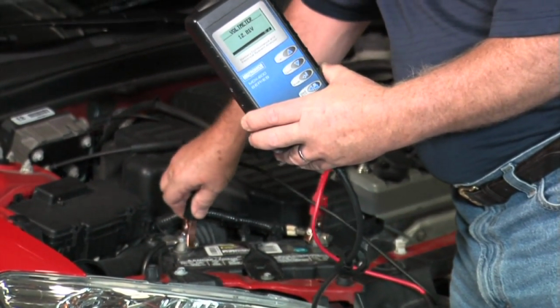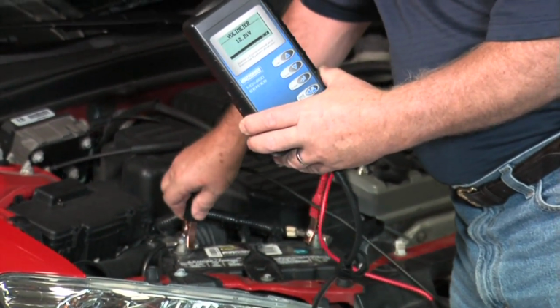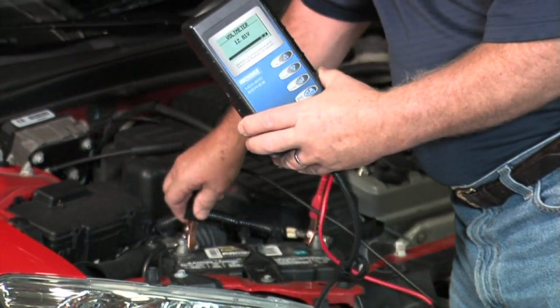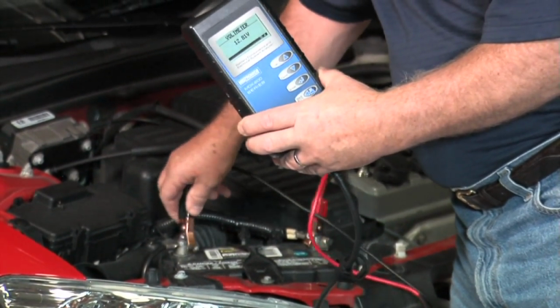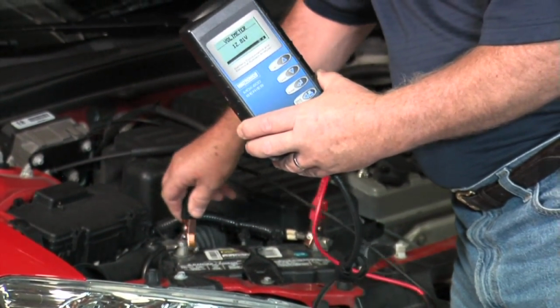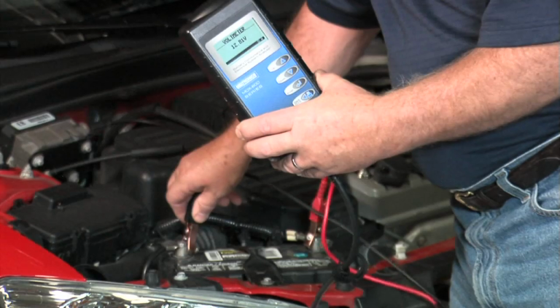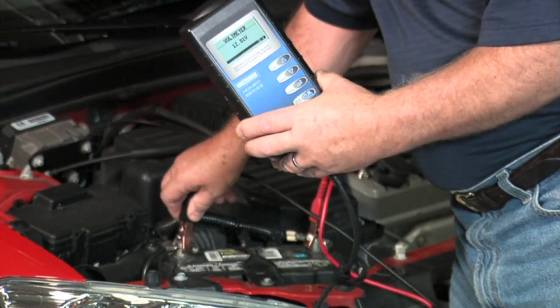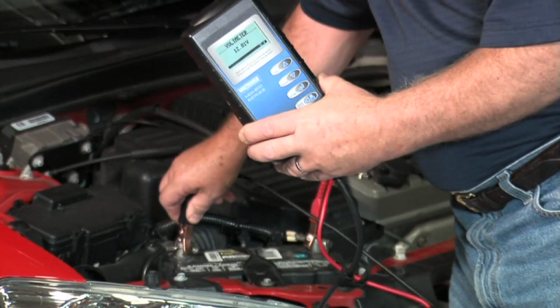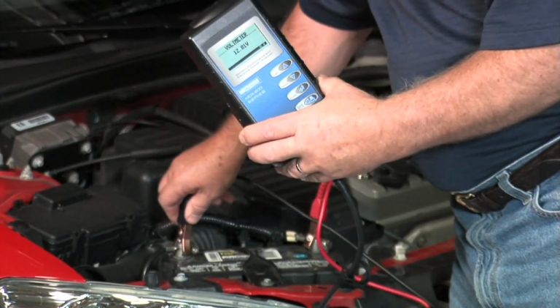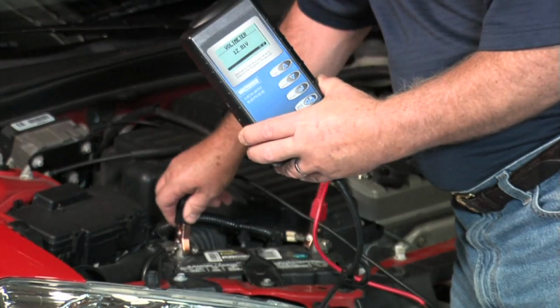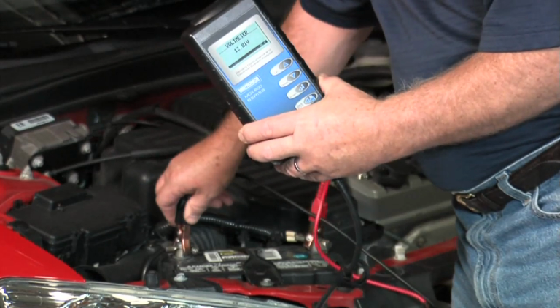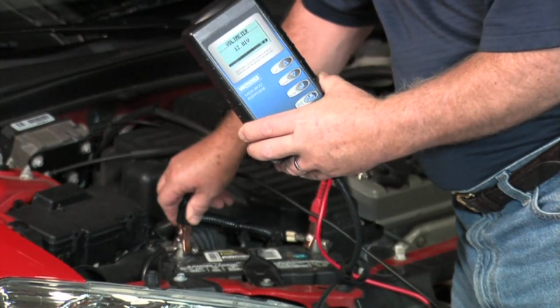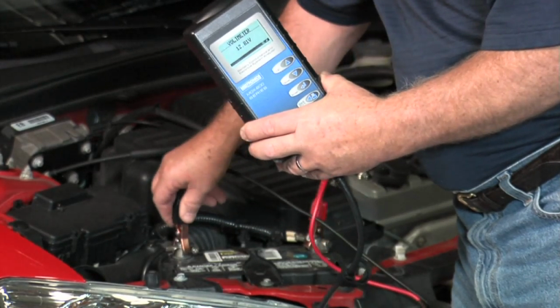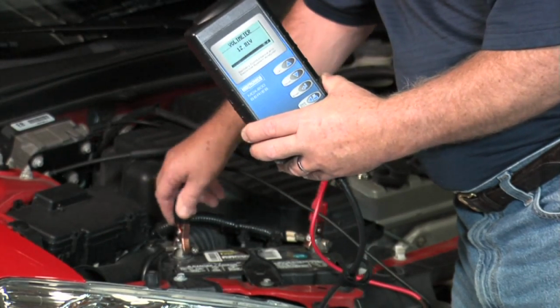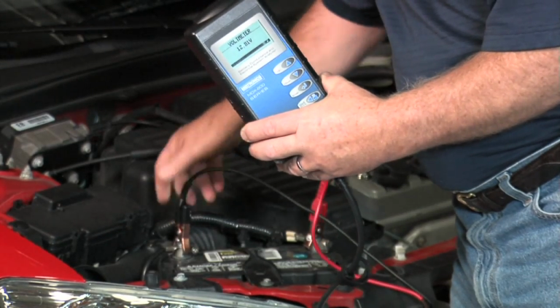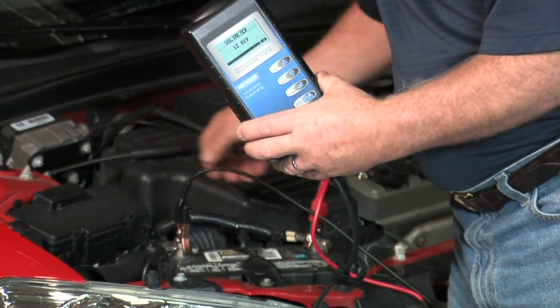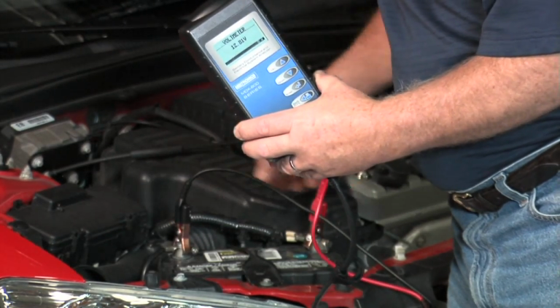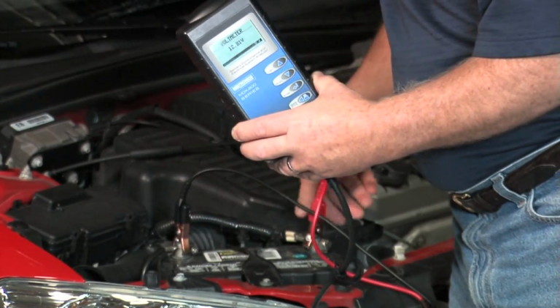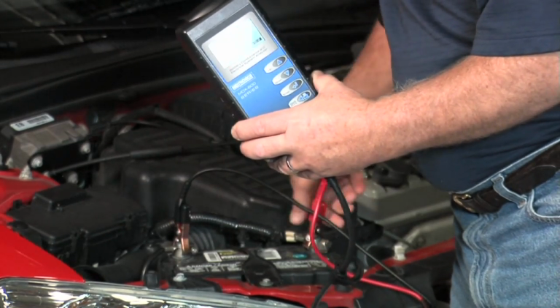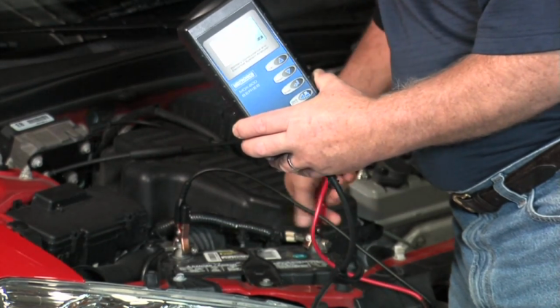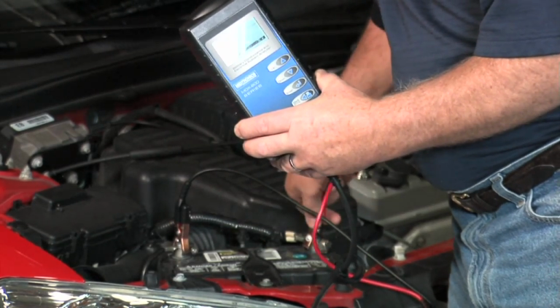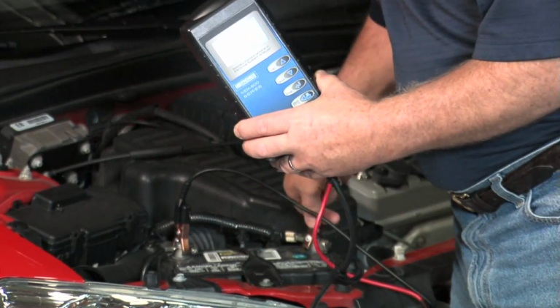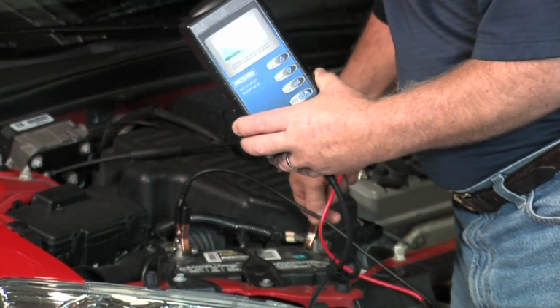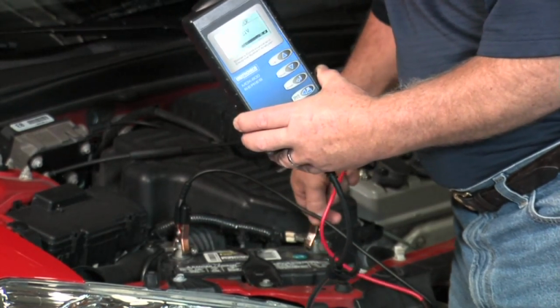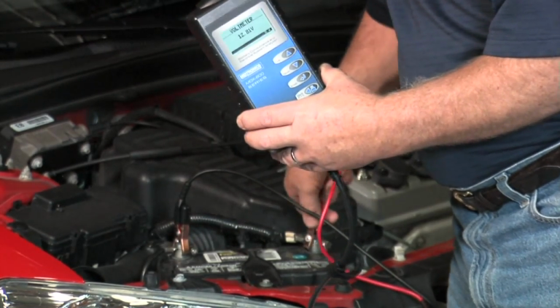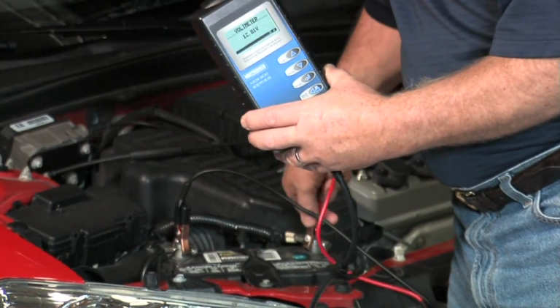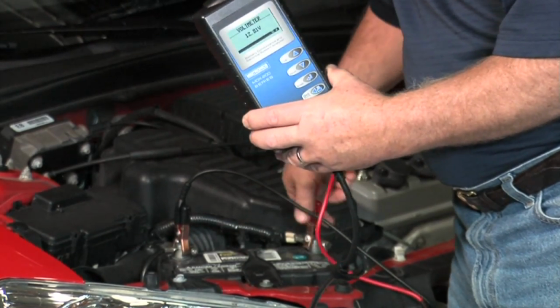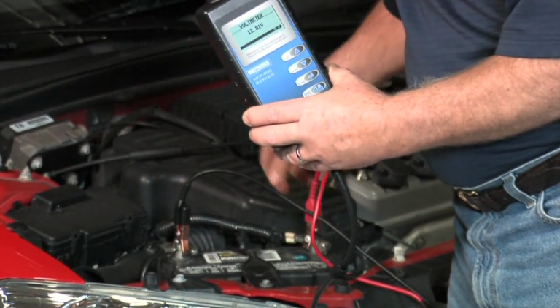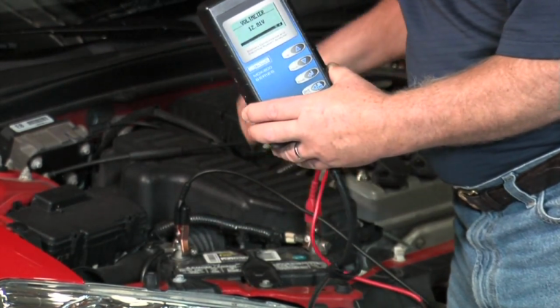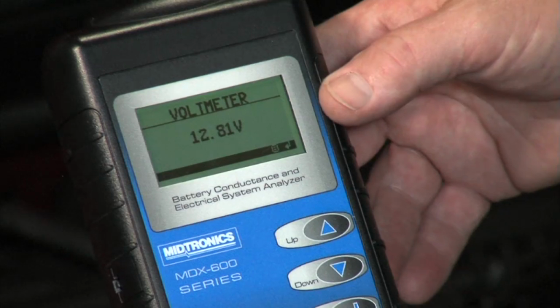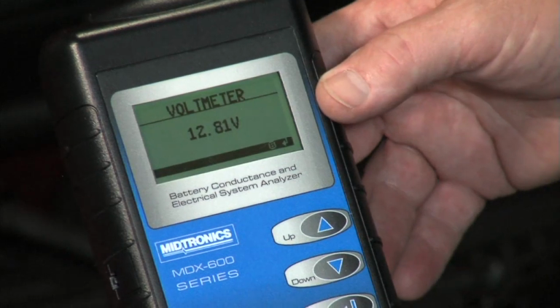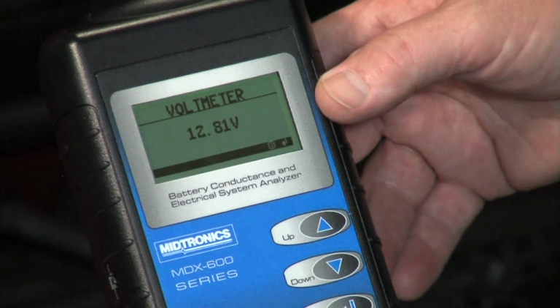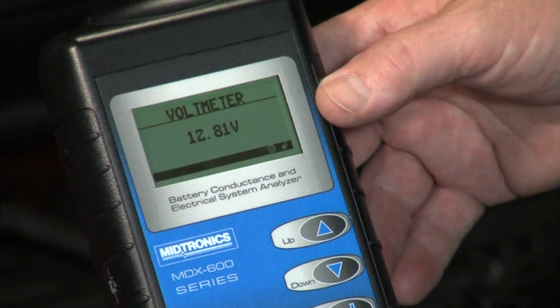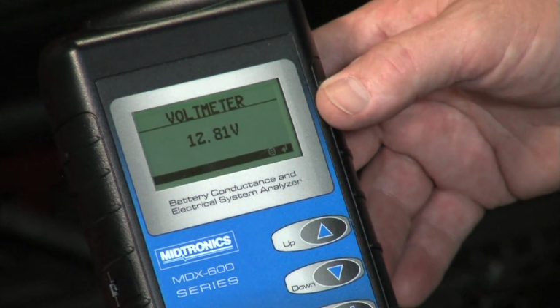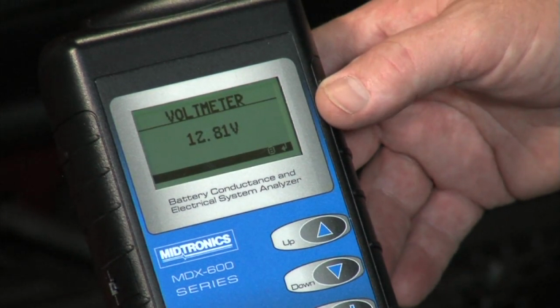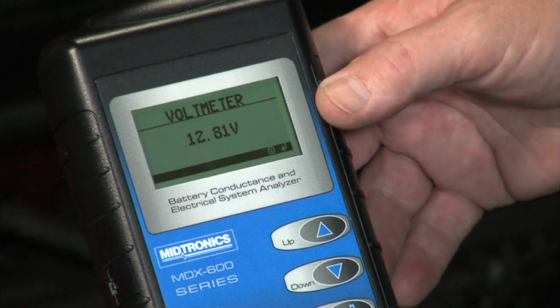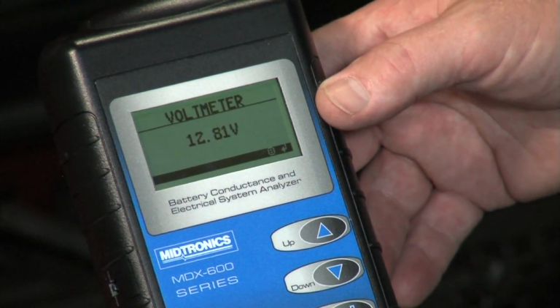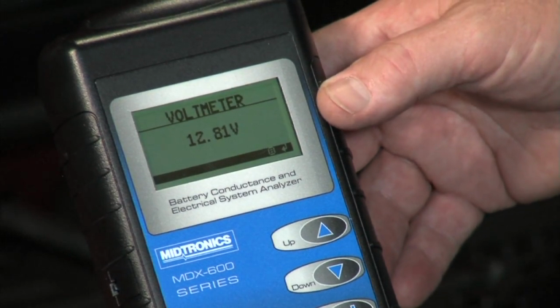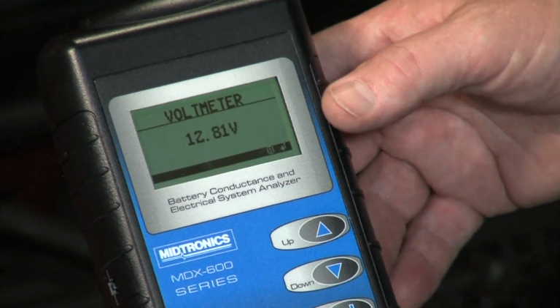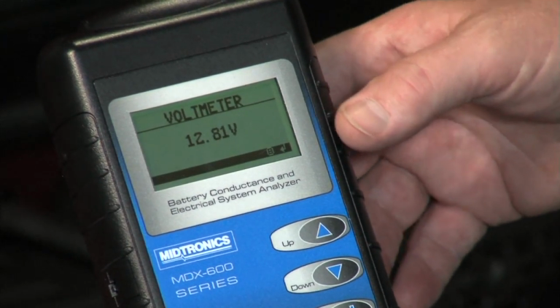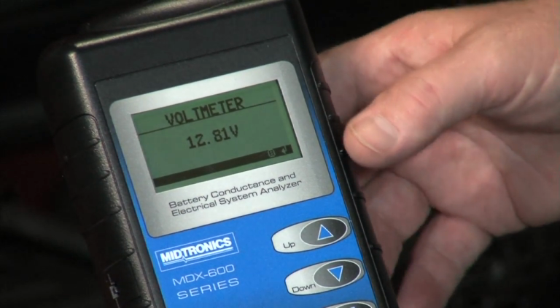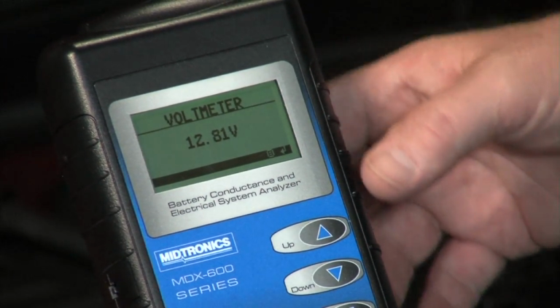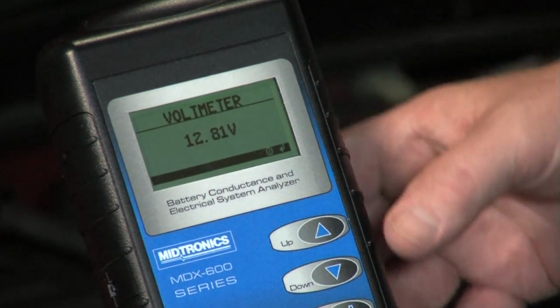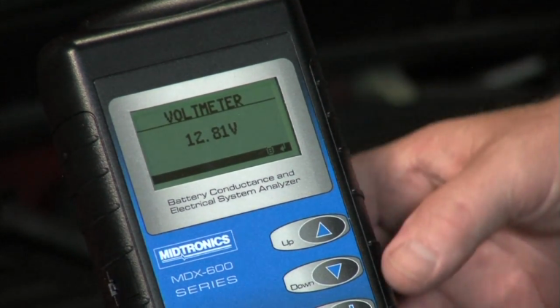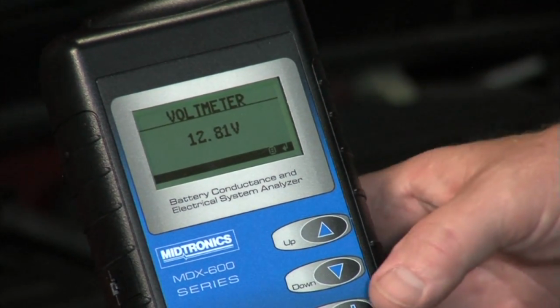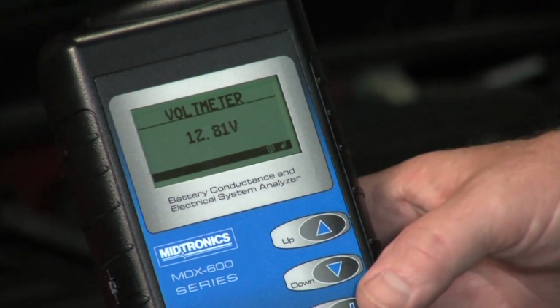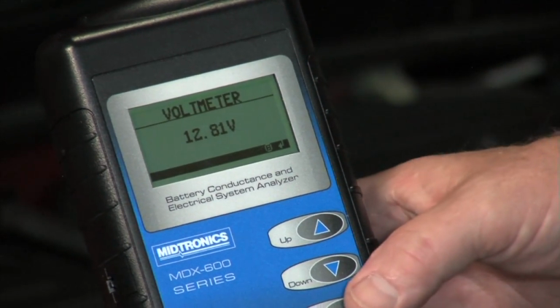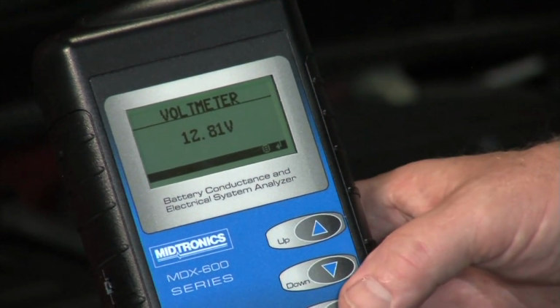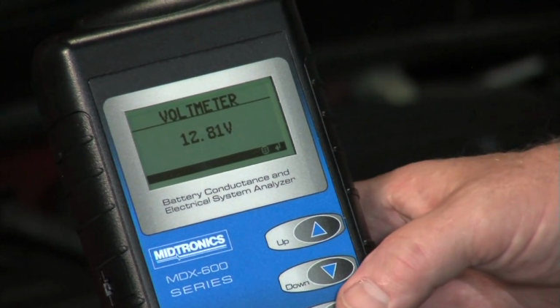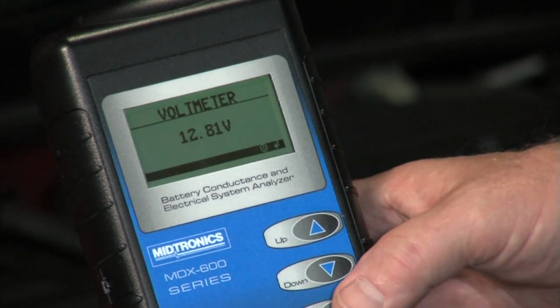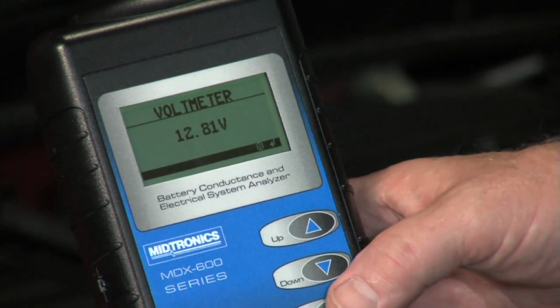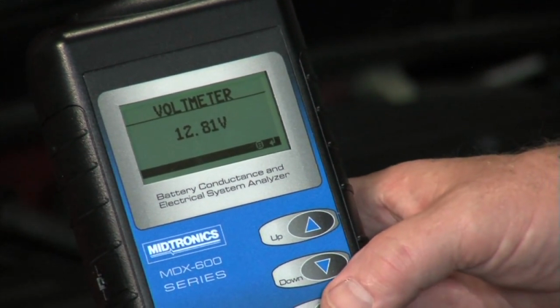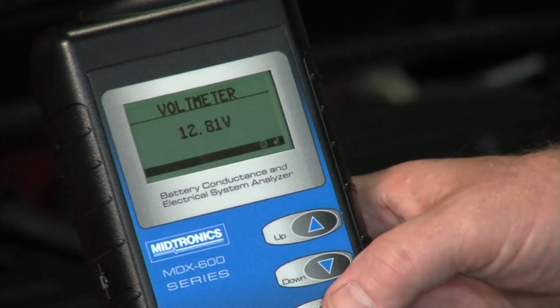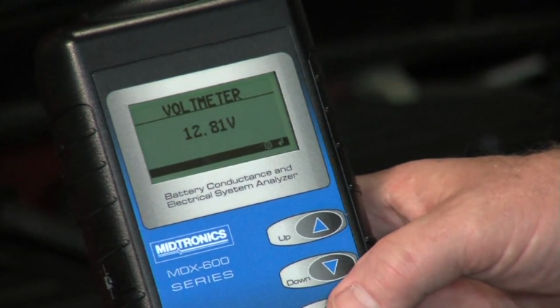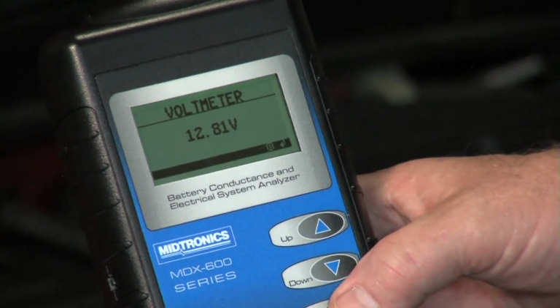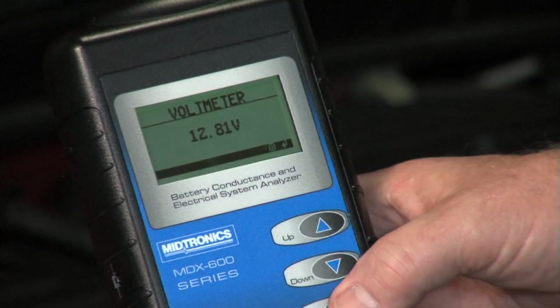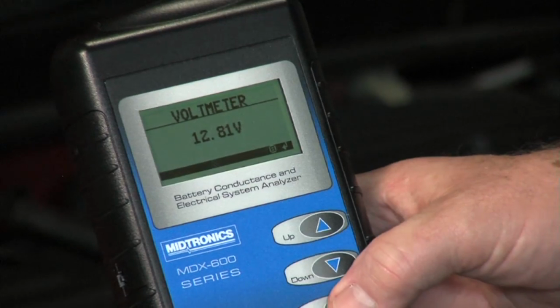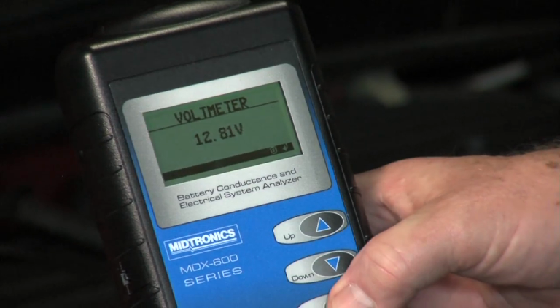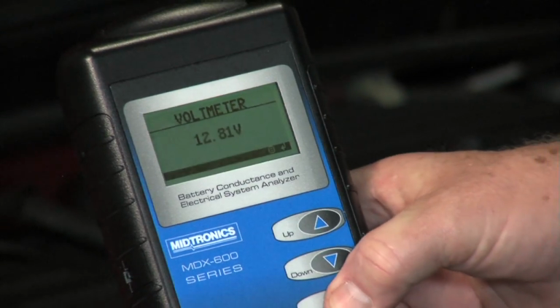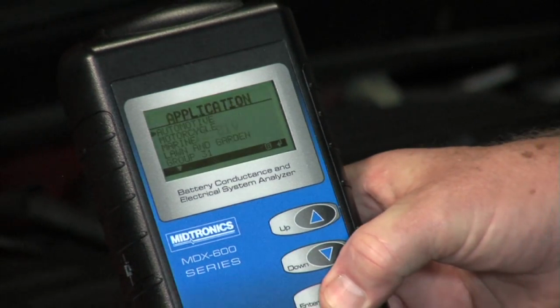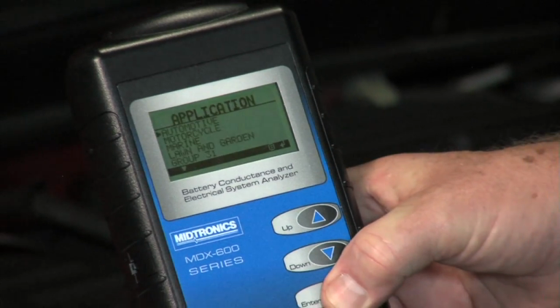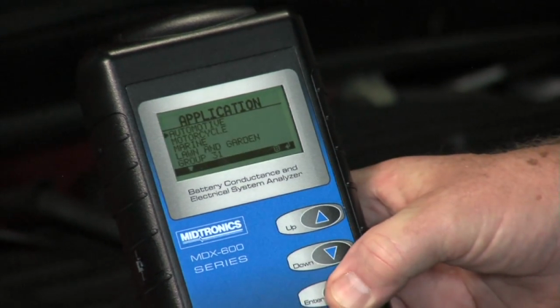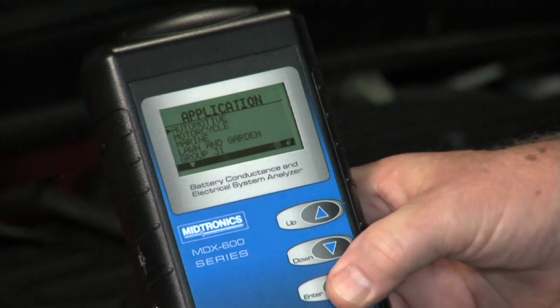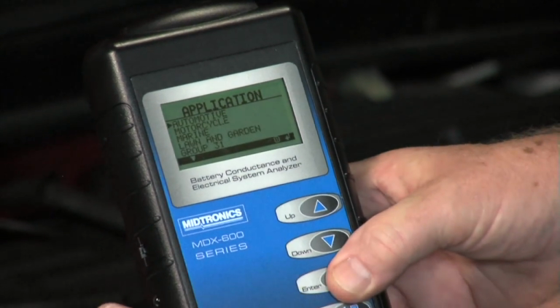When you first hook up the tester to the battery it comes up and gives you the measured battery voltage. To proceed you simply press enter.